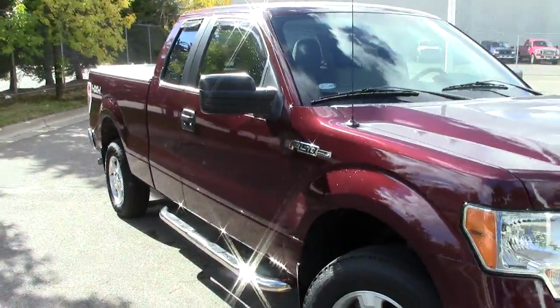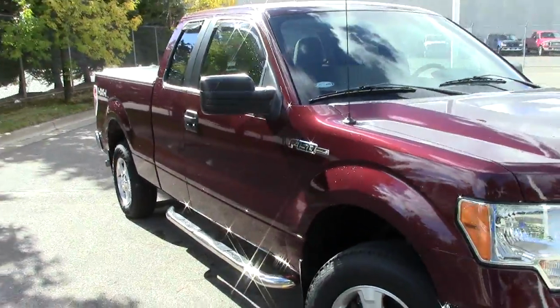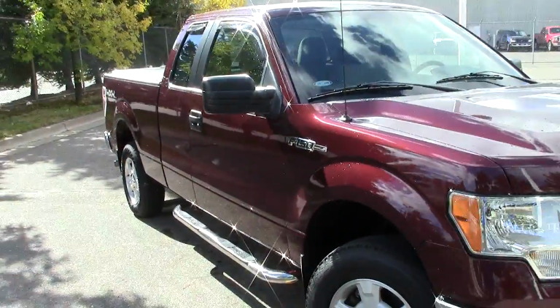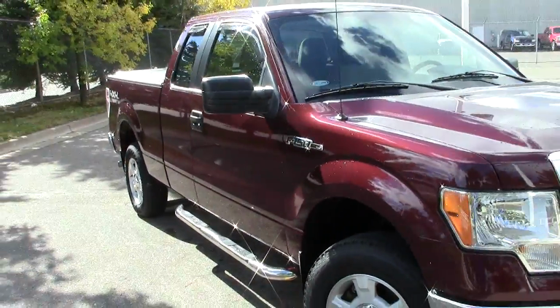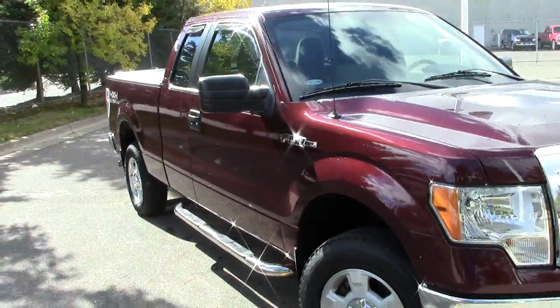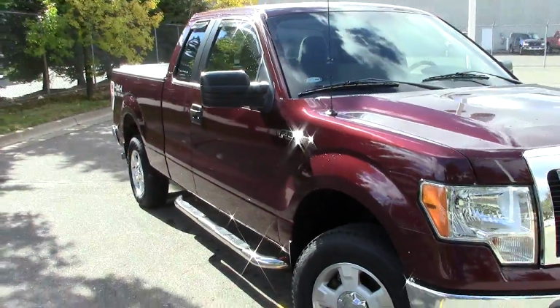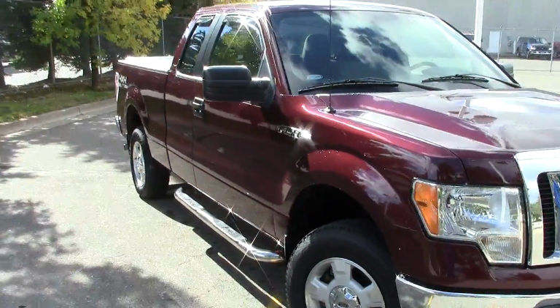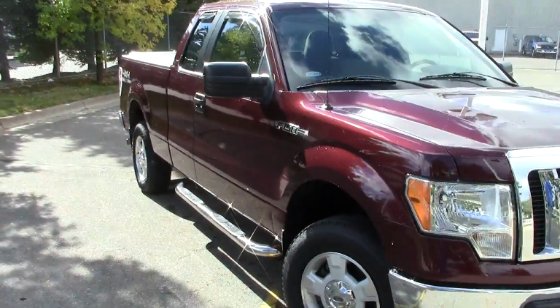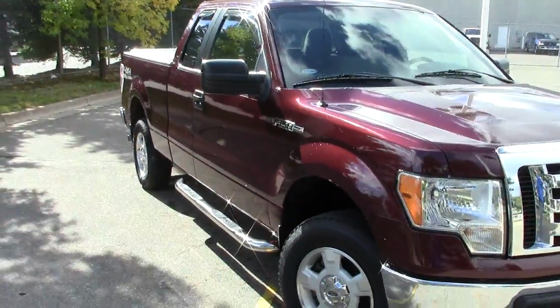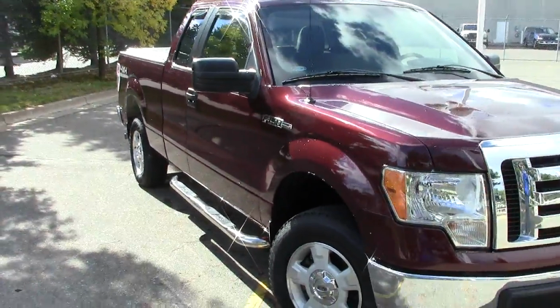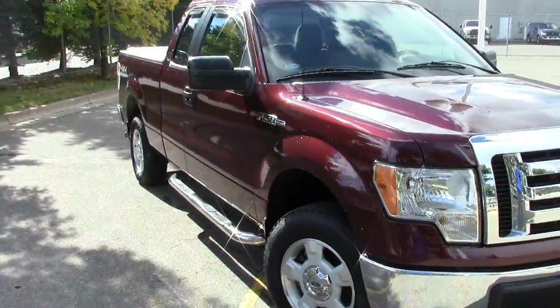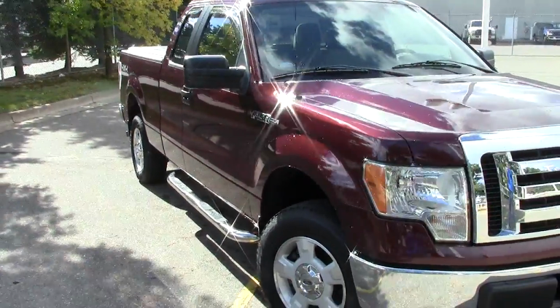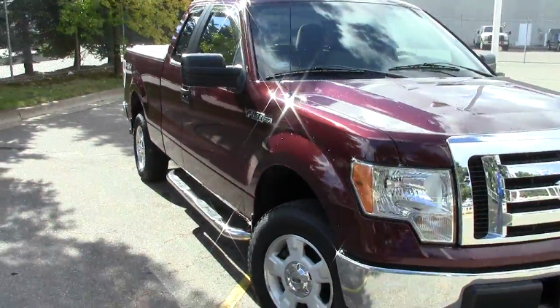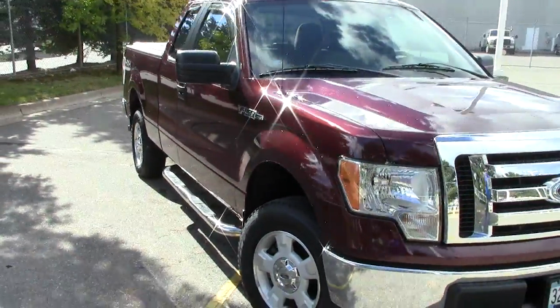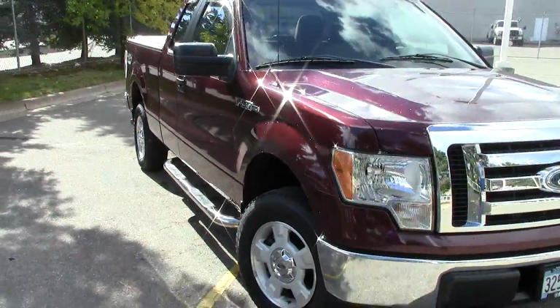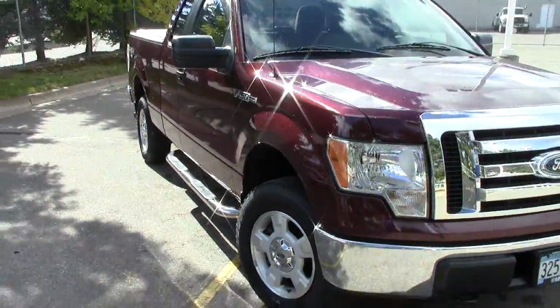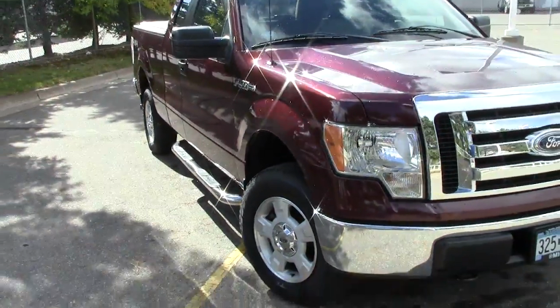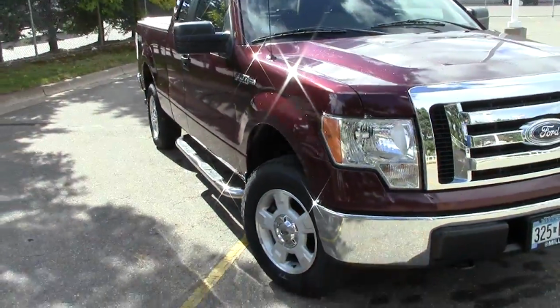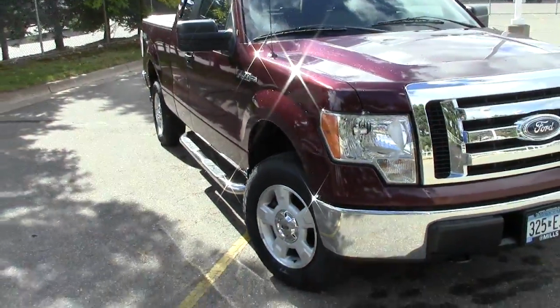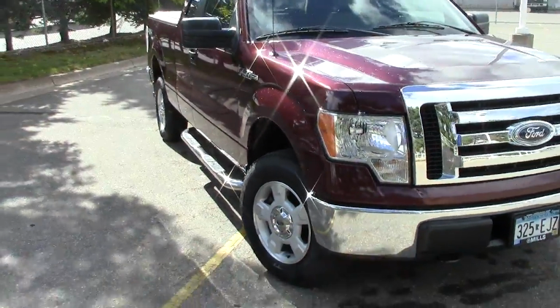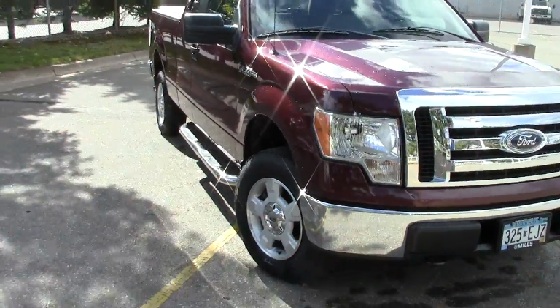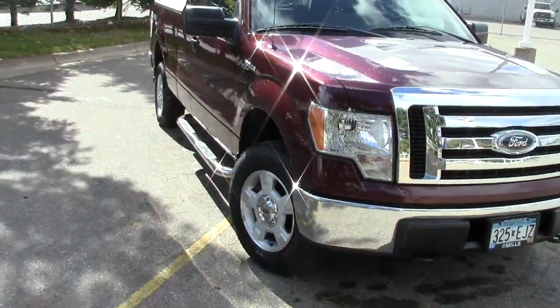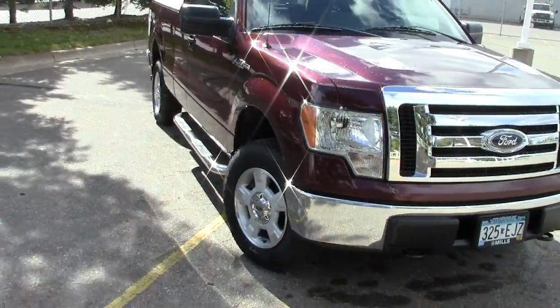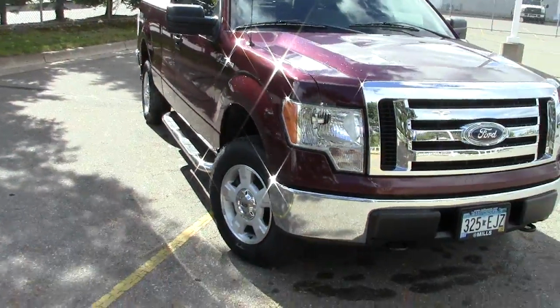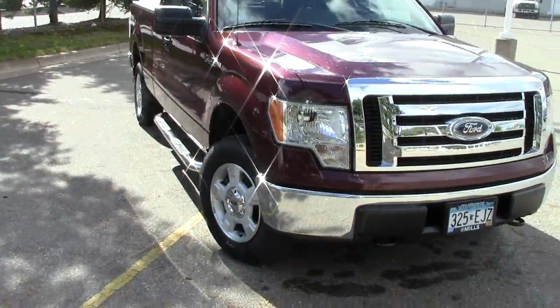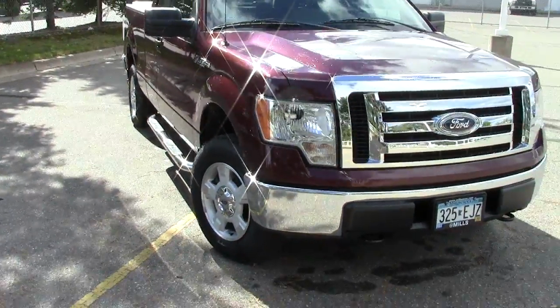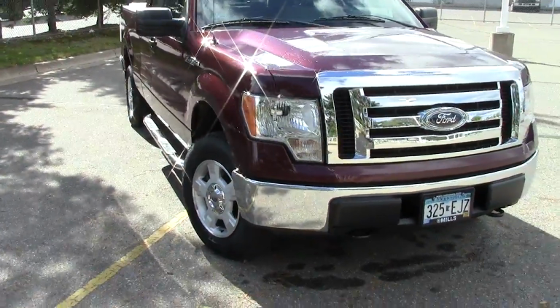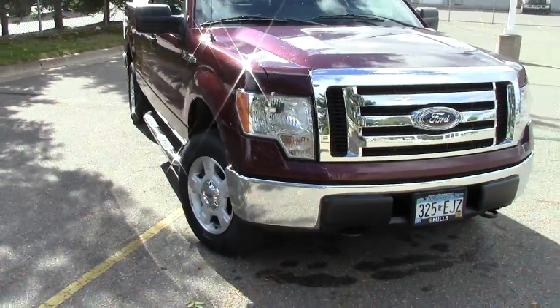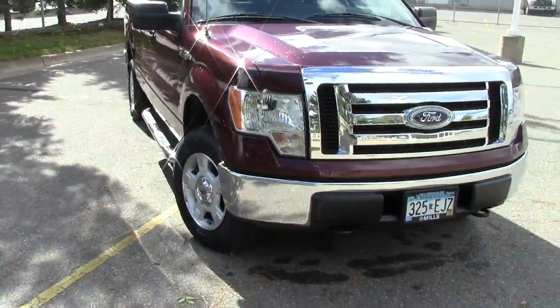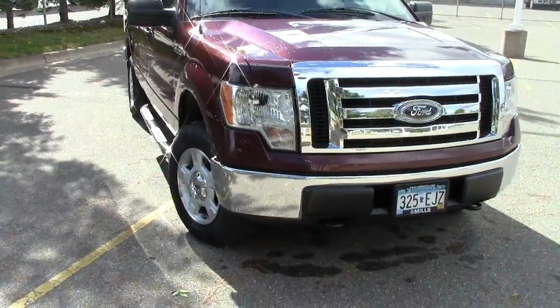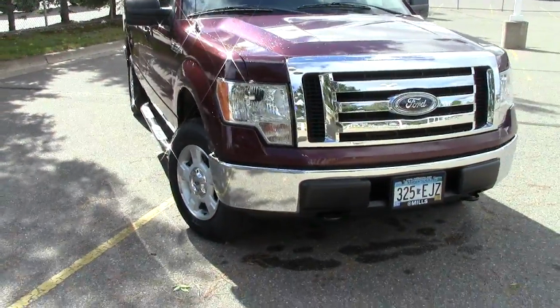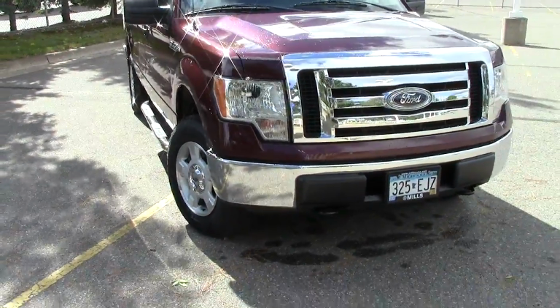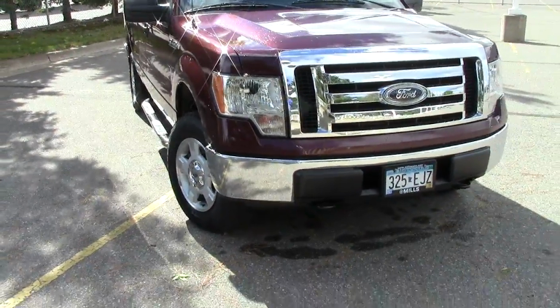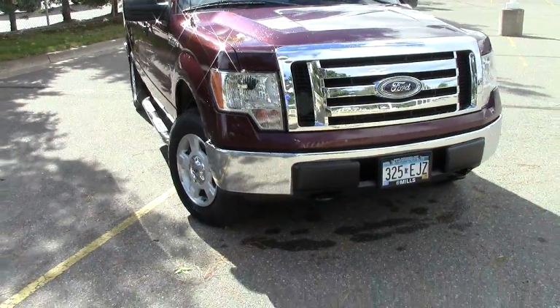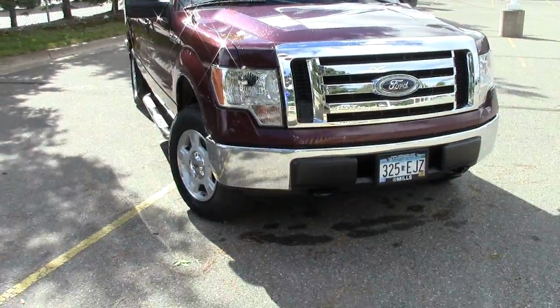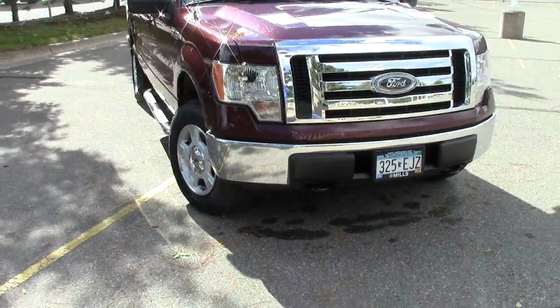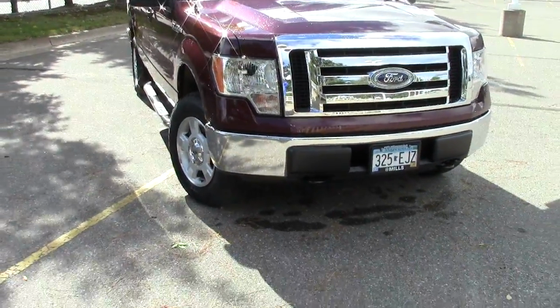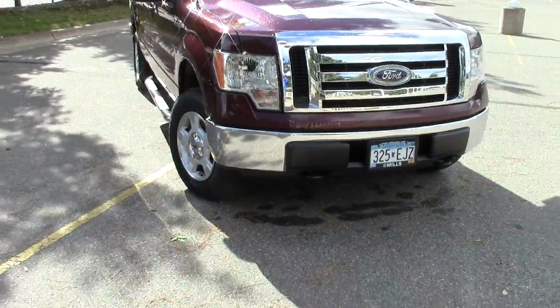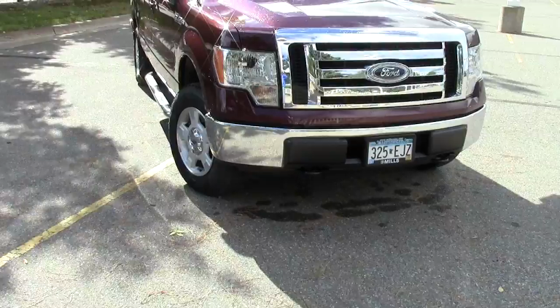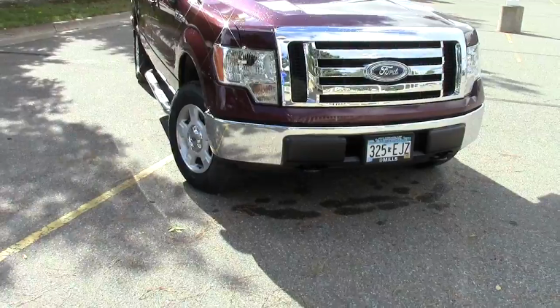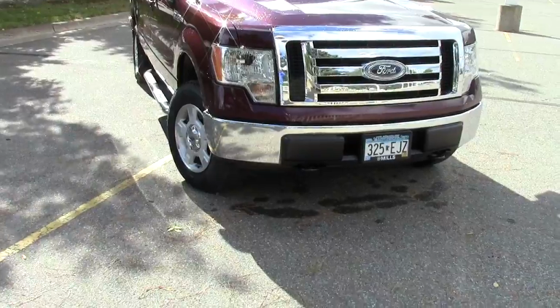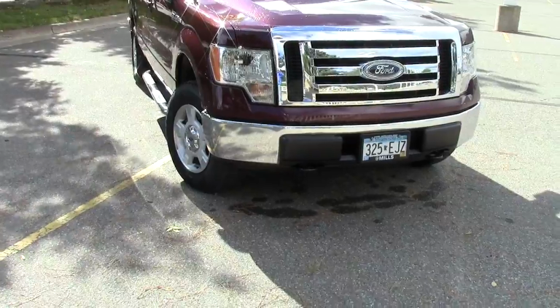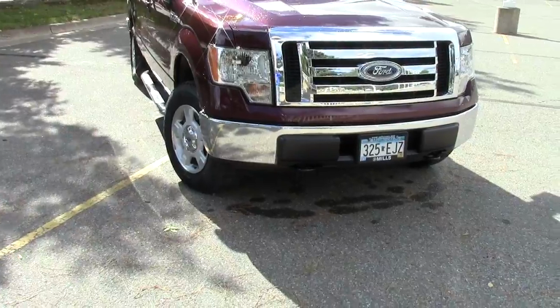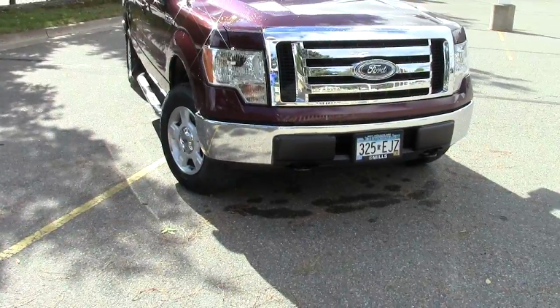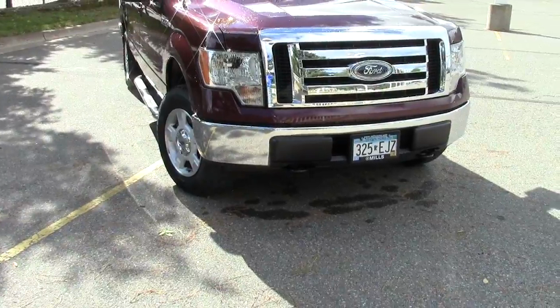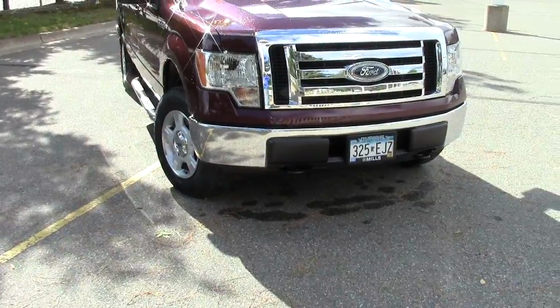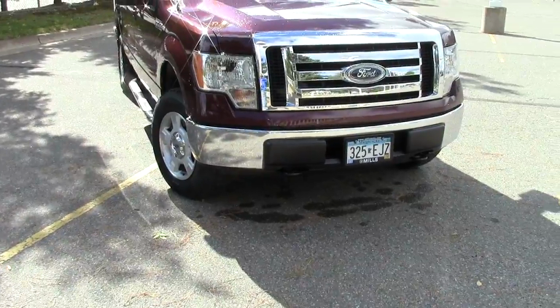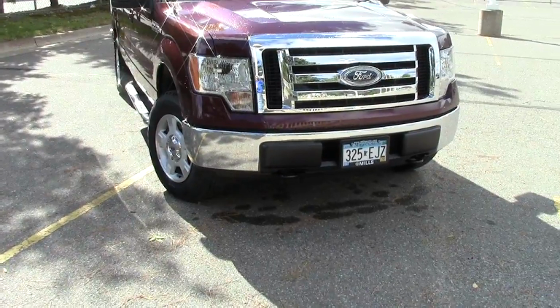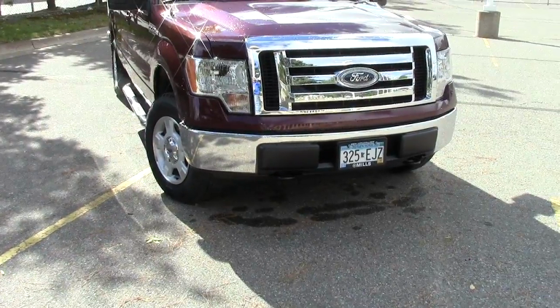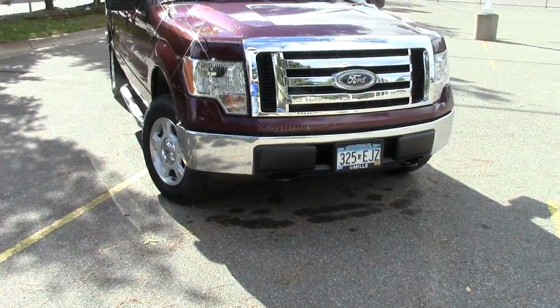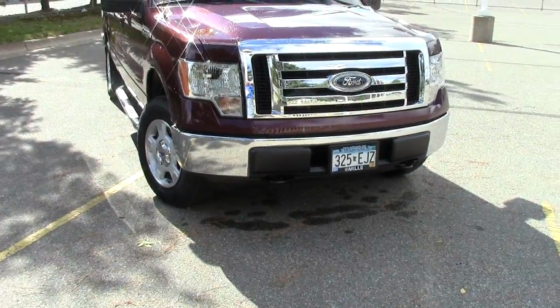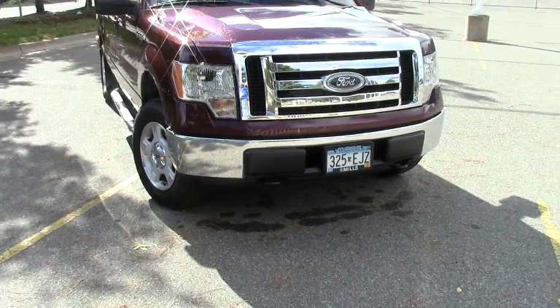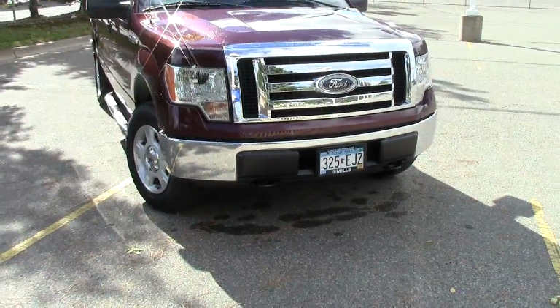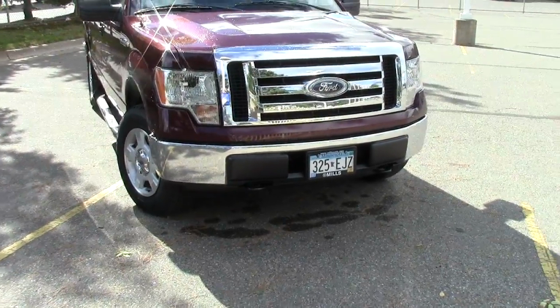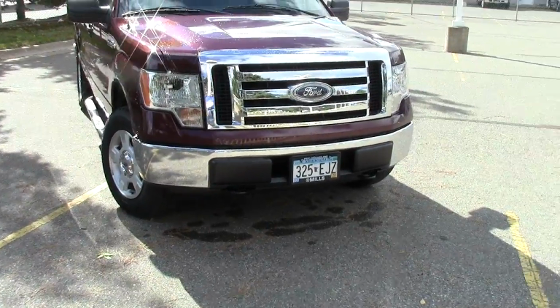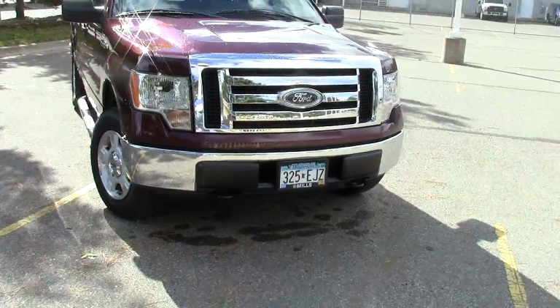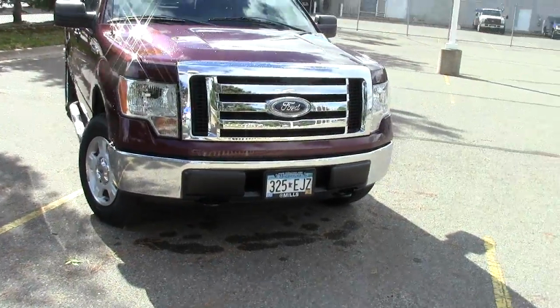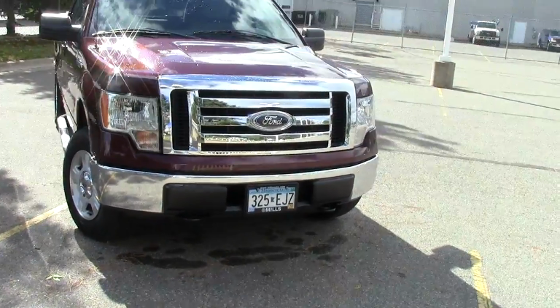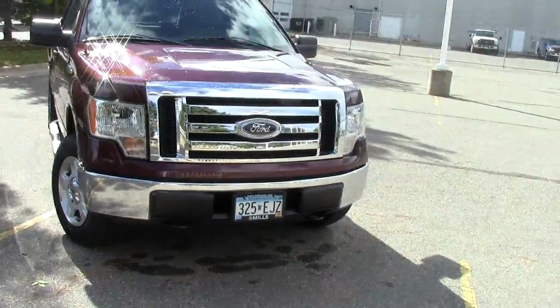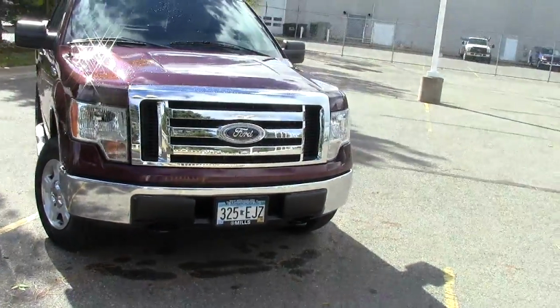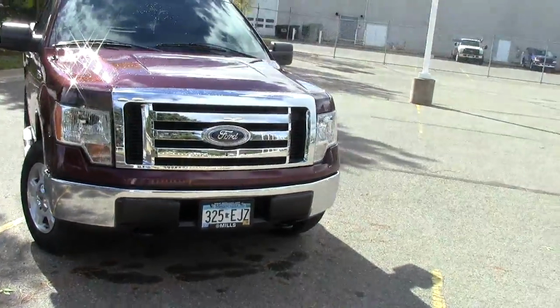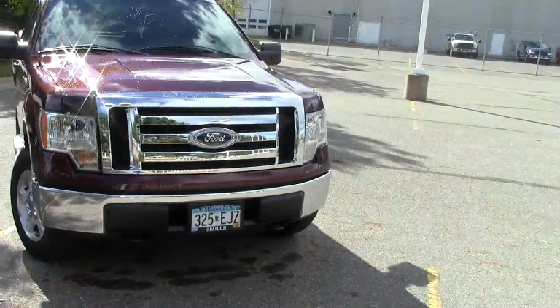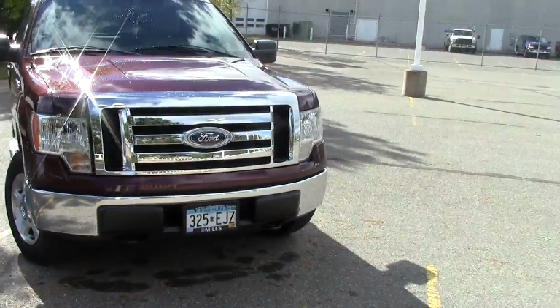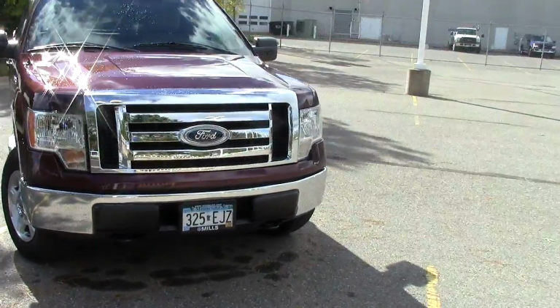It has heated mirrors, privacy glass in the rear half, and automatic headlights up here in the front. Just lots of good features.